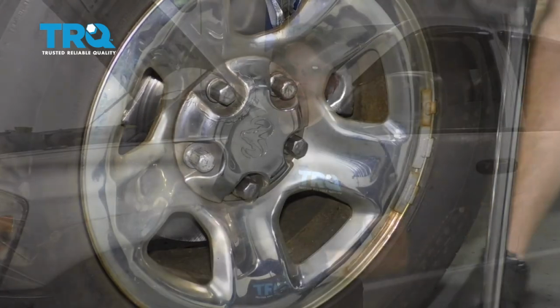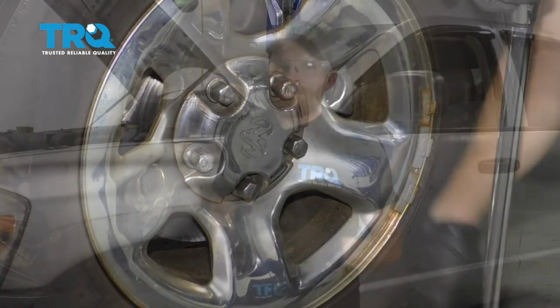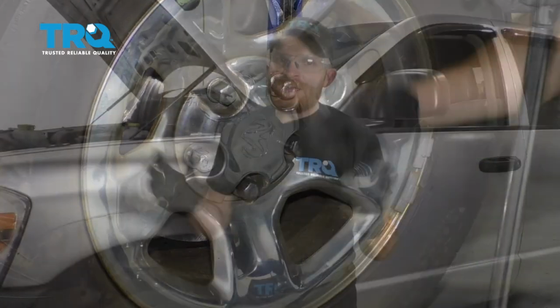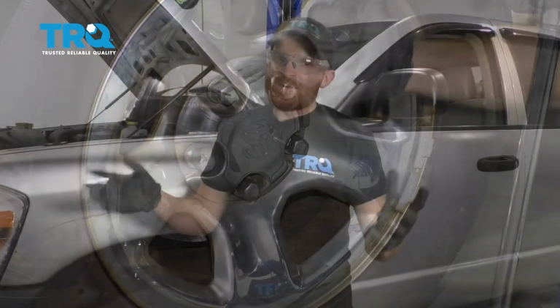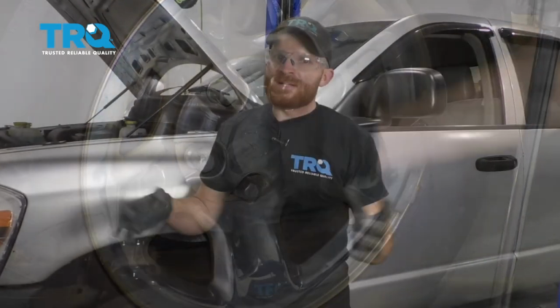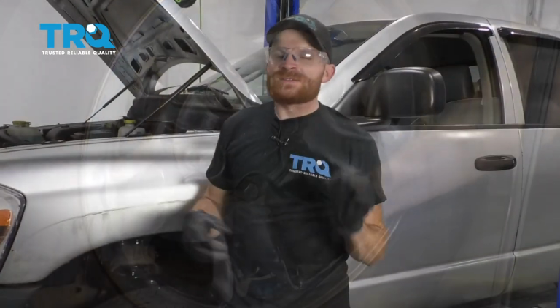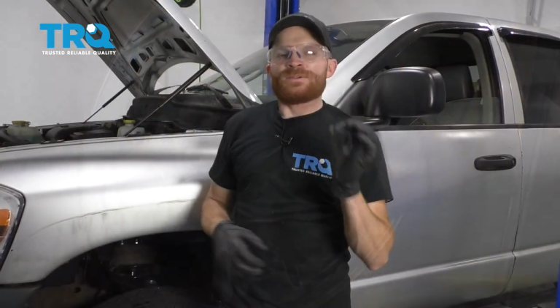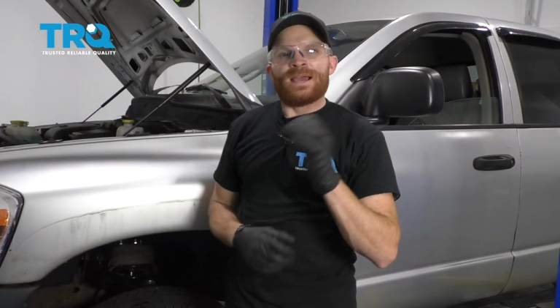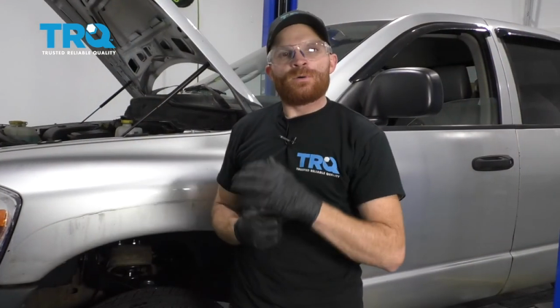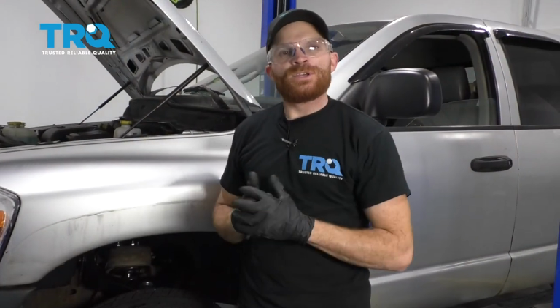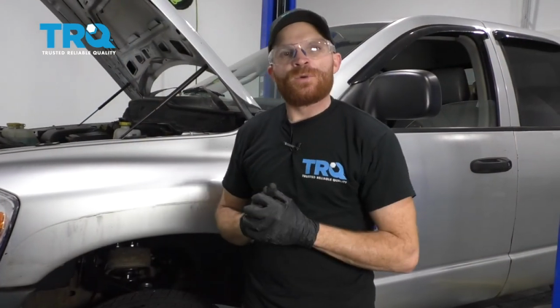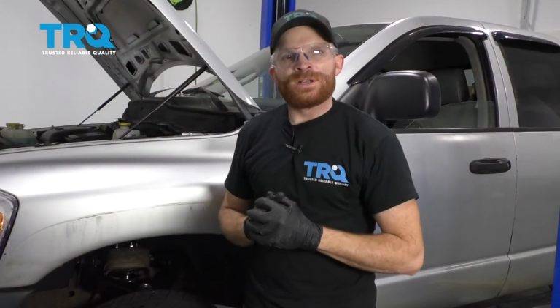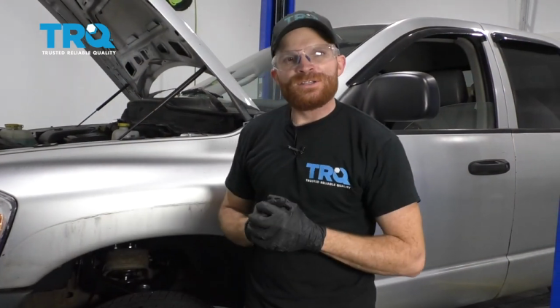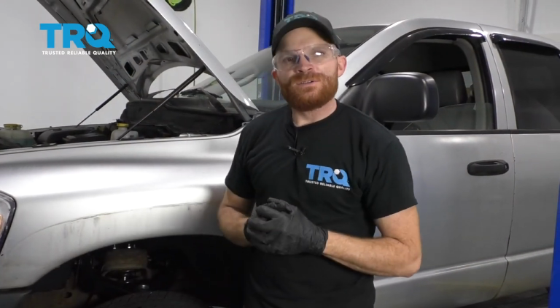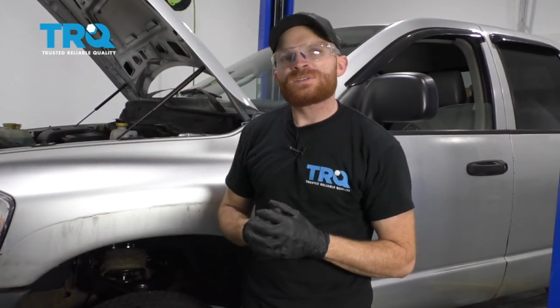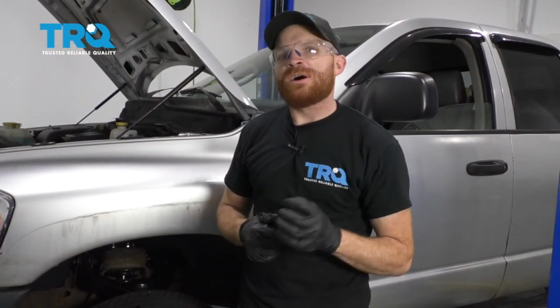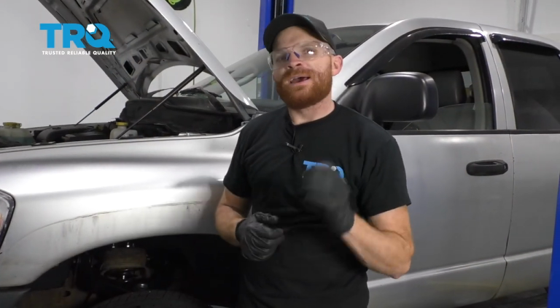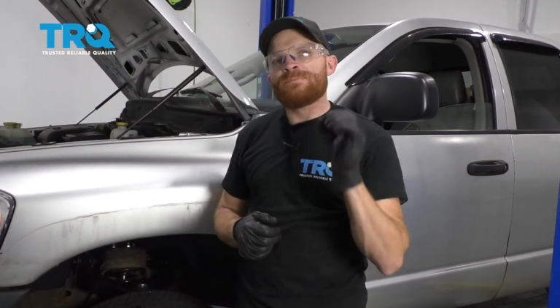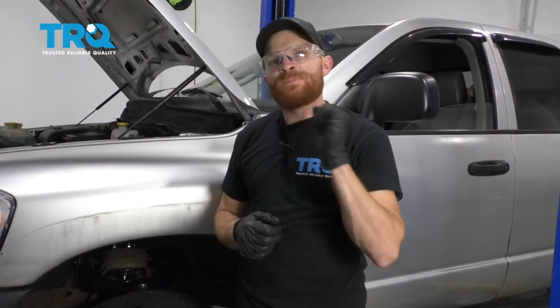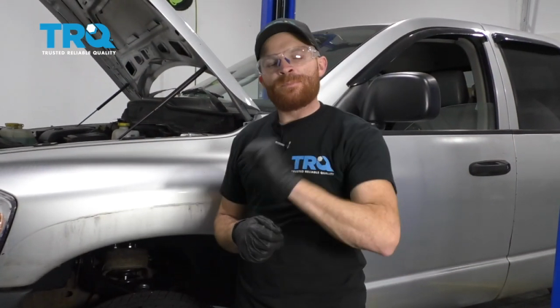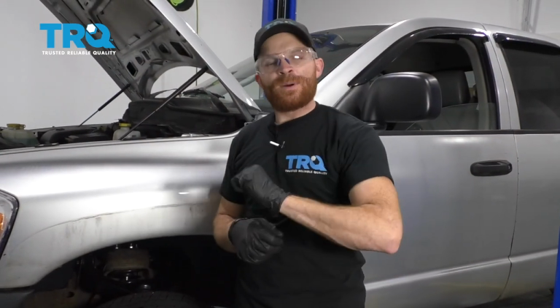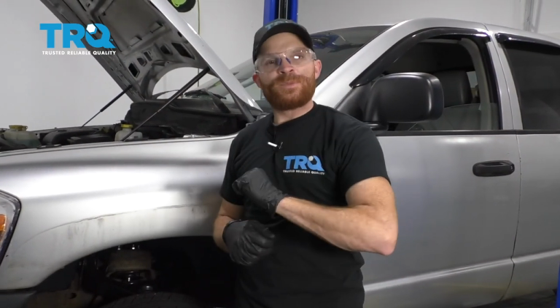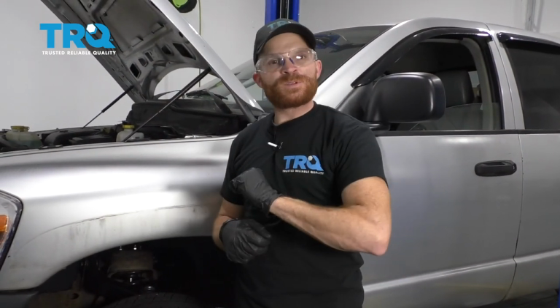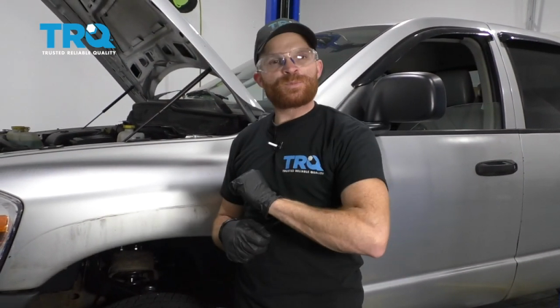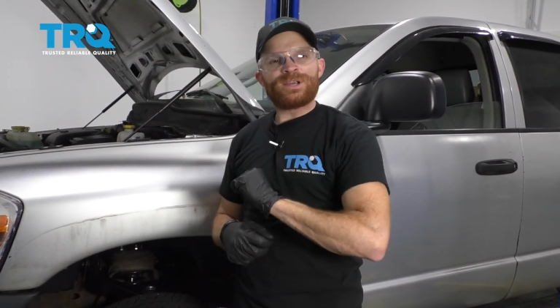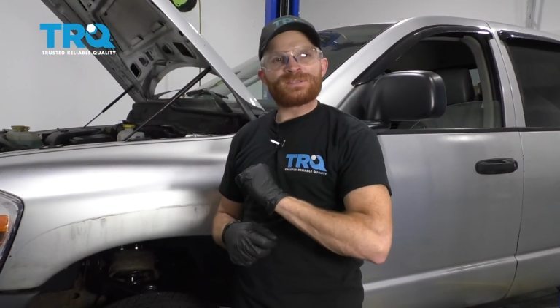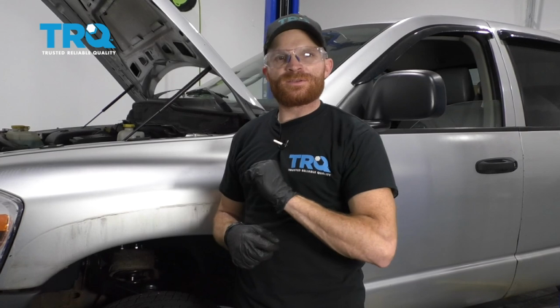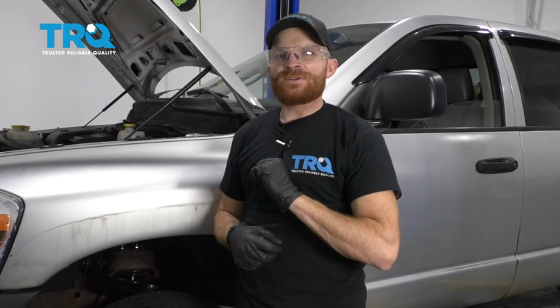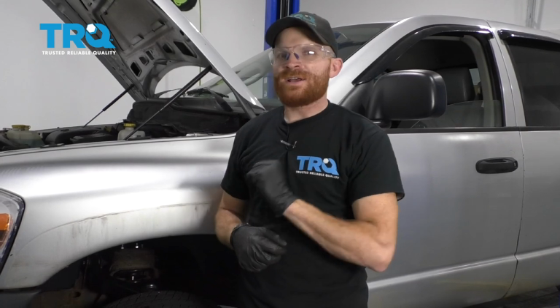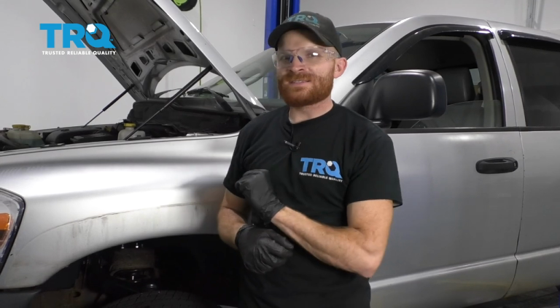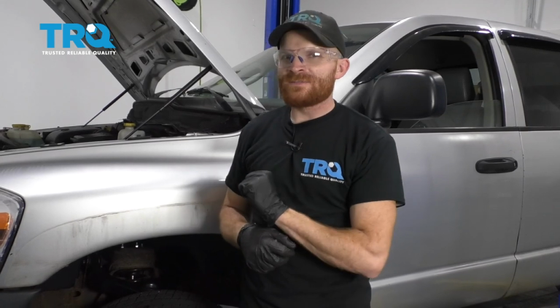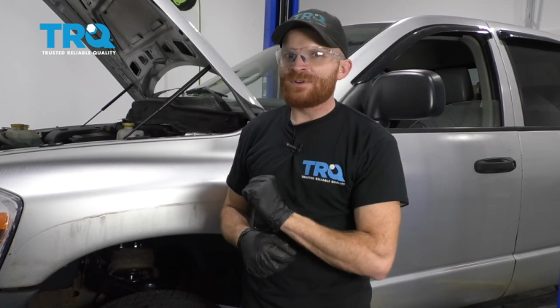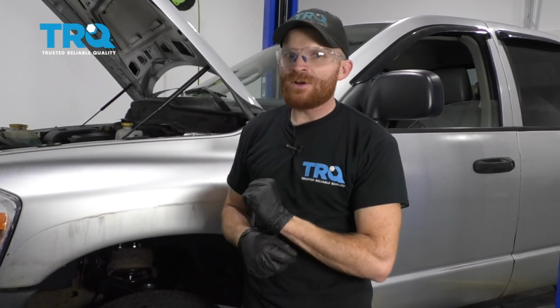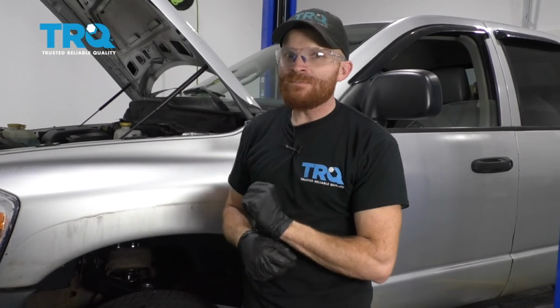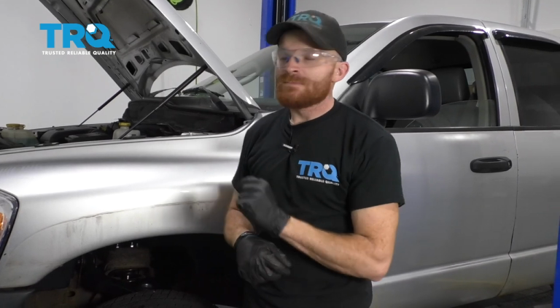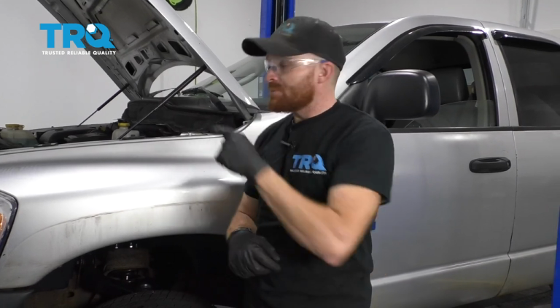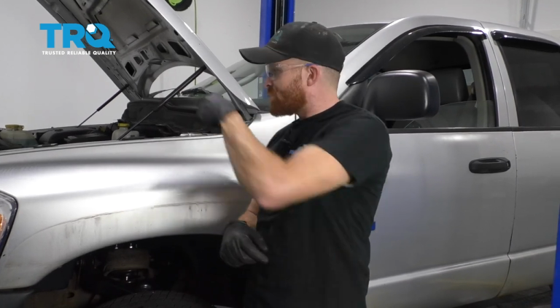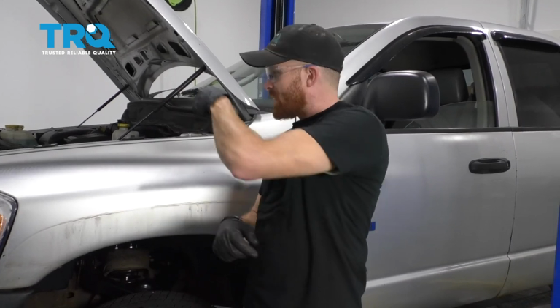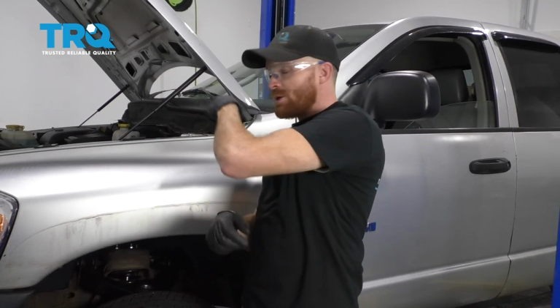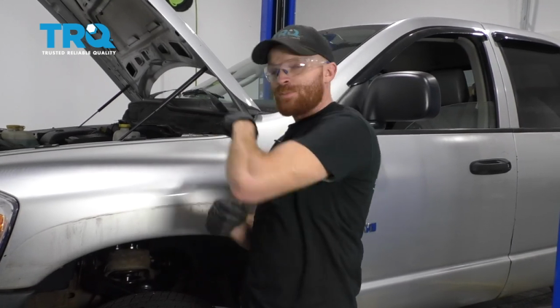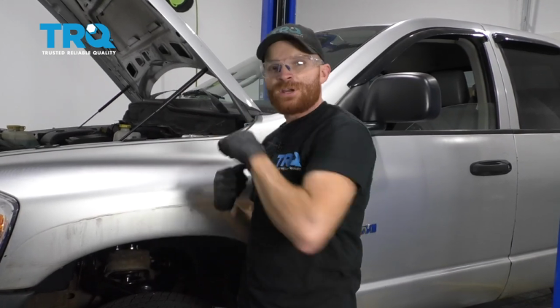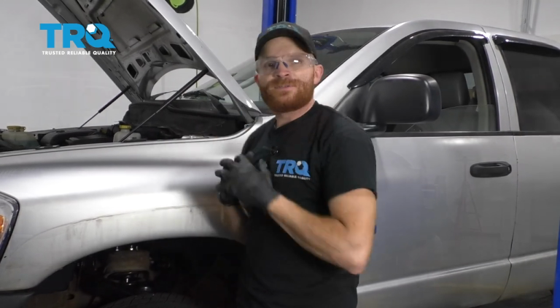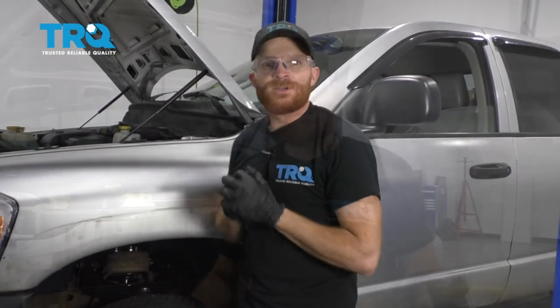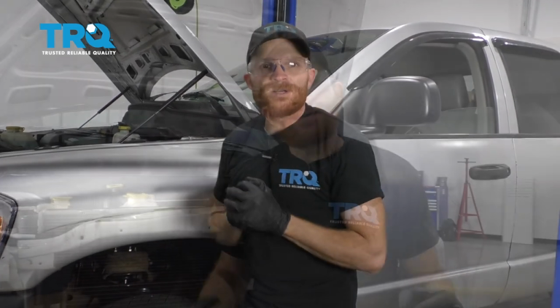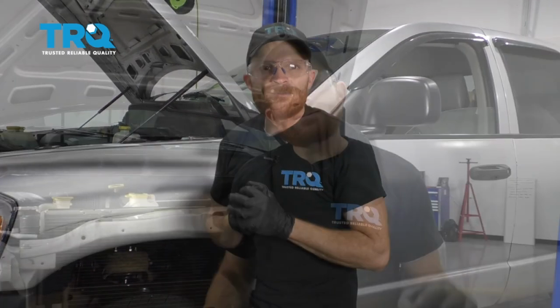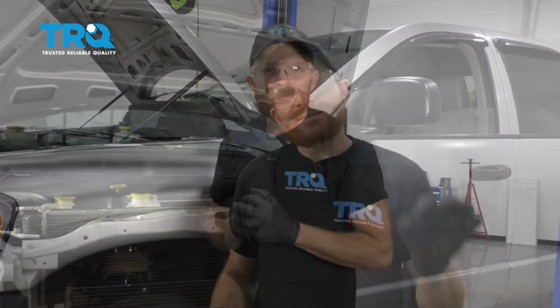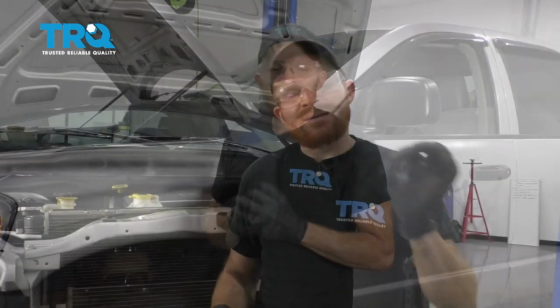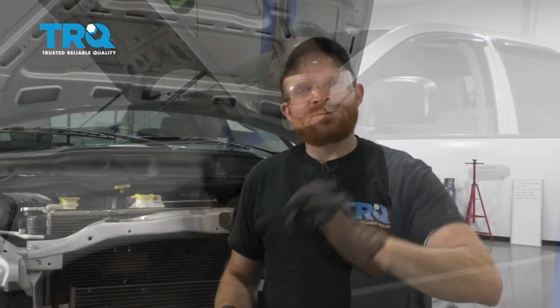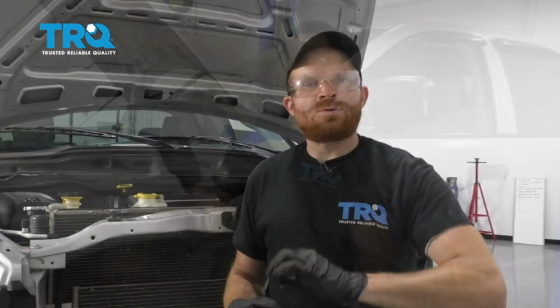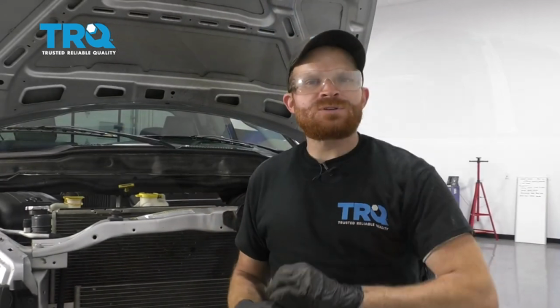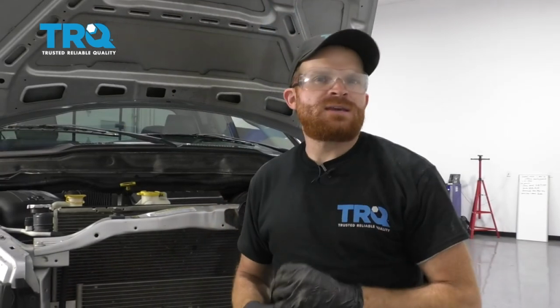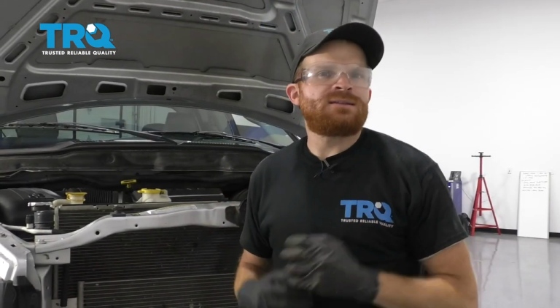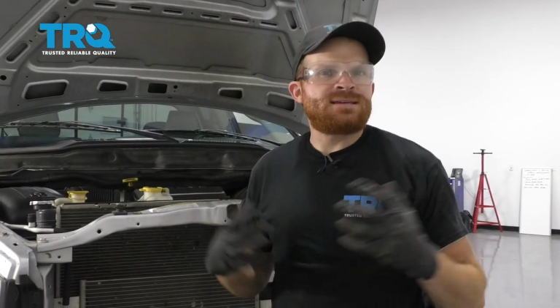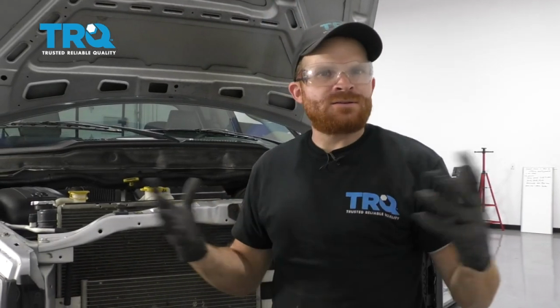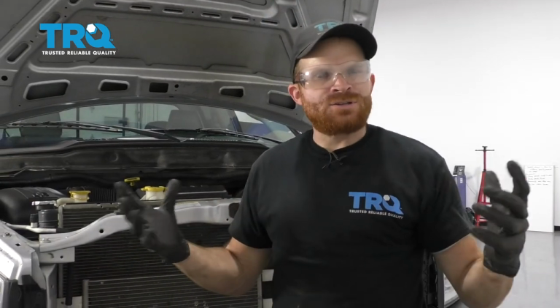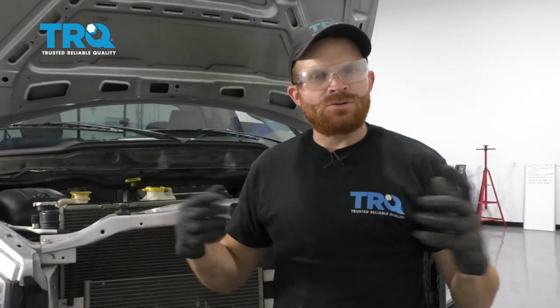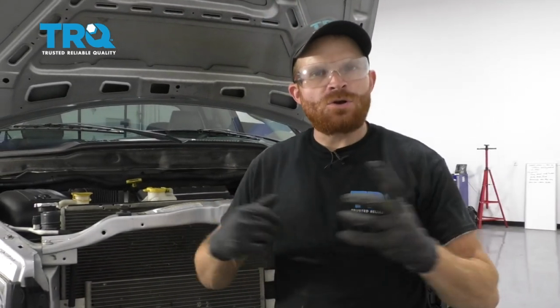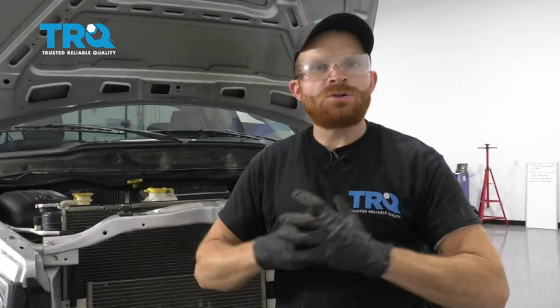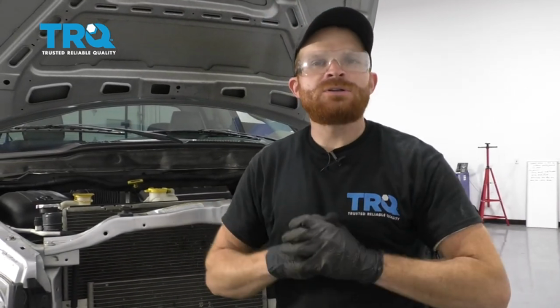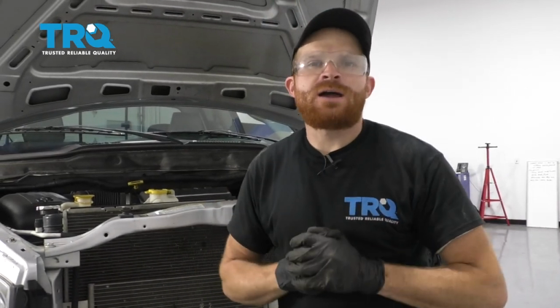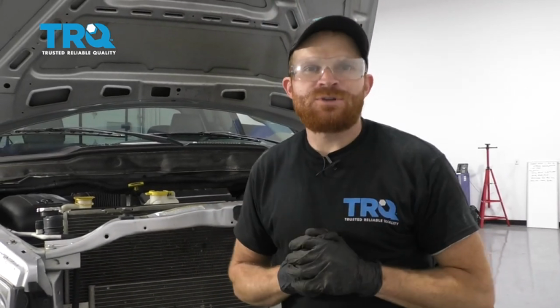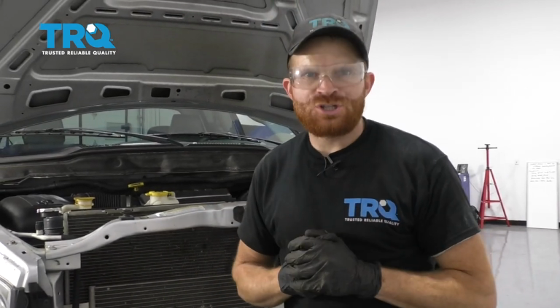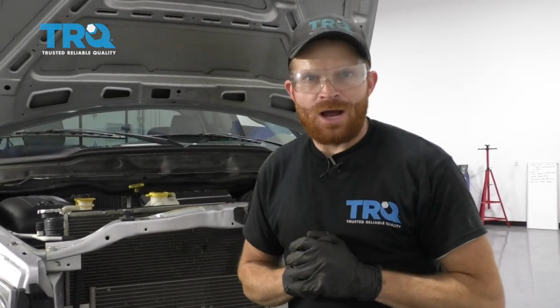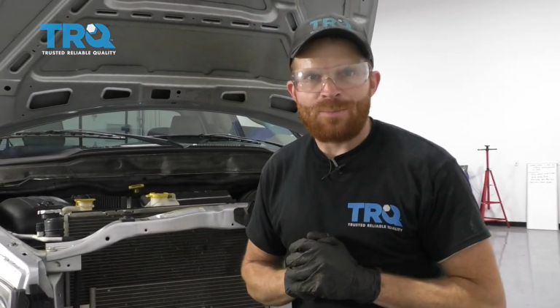Now all you wanna do is go ahead and pump up those brakes so they're nice and firm. Check your brake fluid, and of course get it down to your local alignment shop.